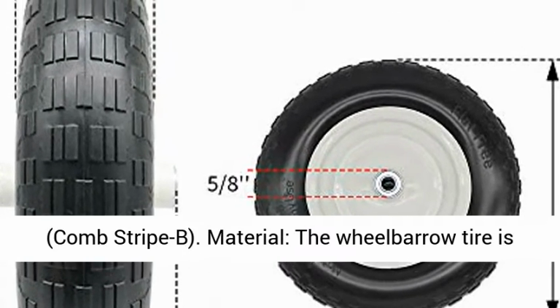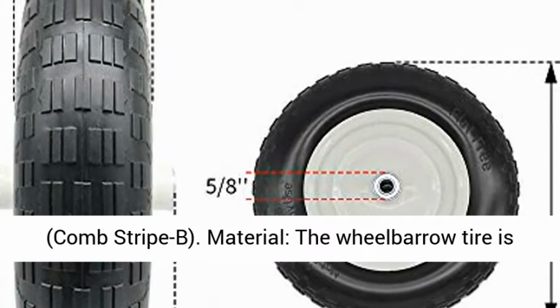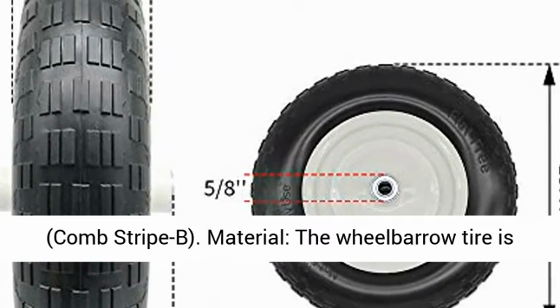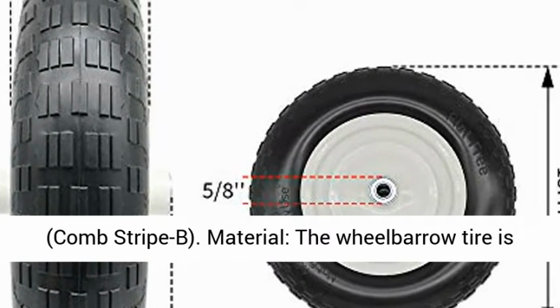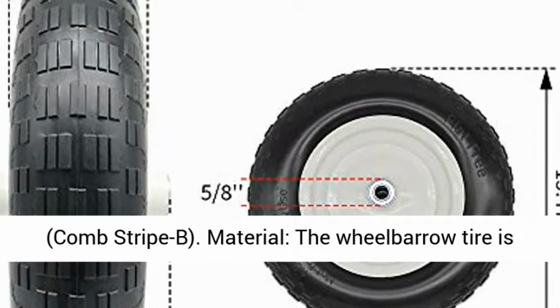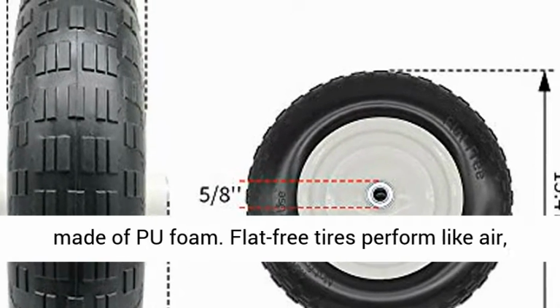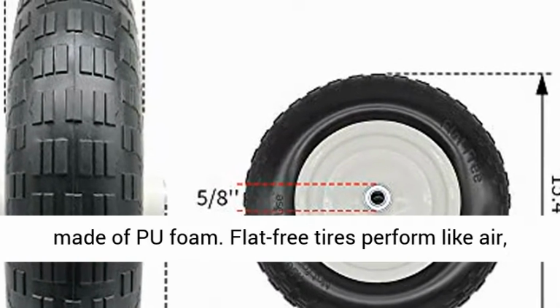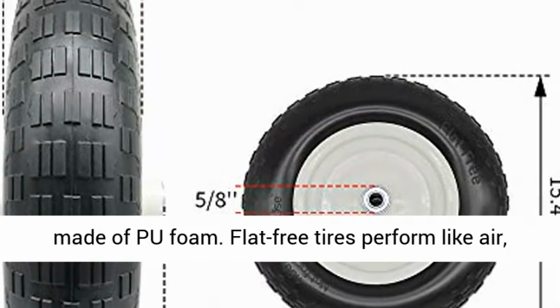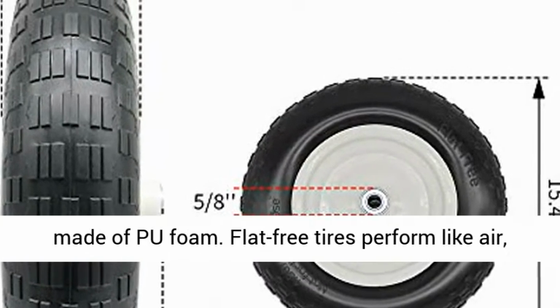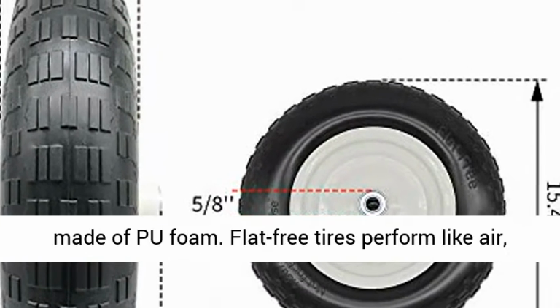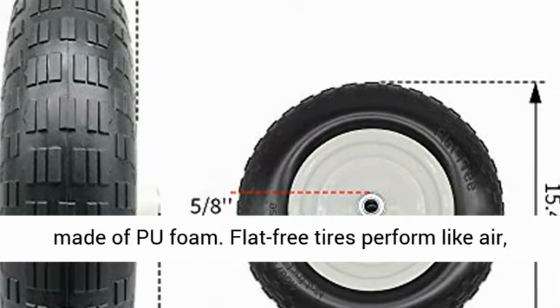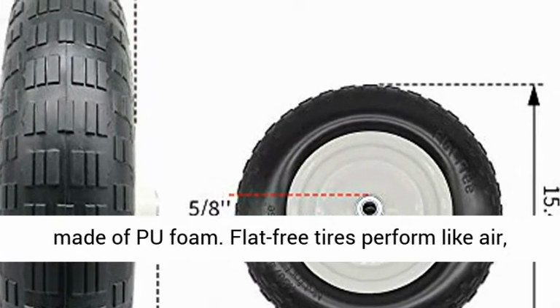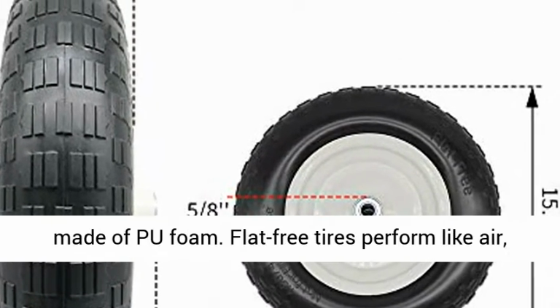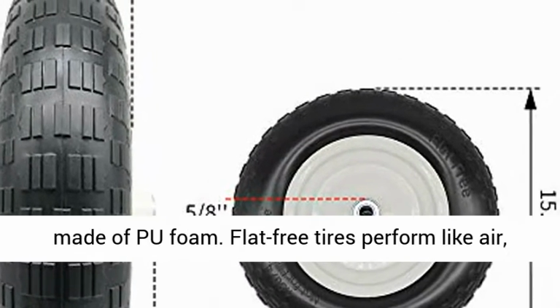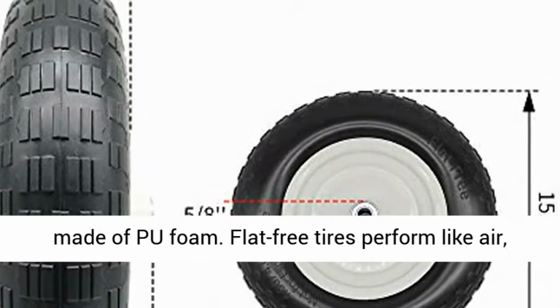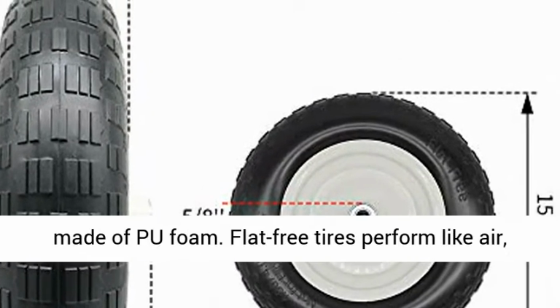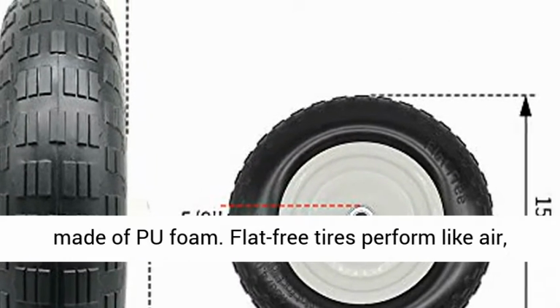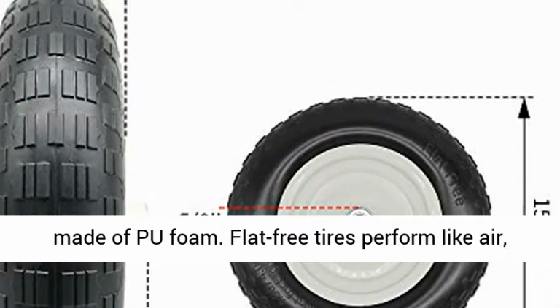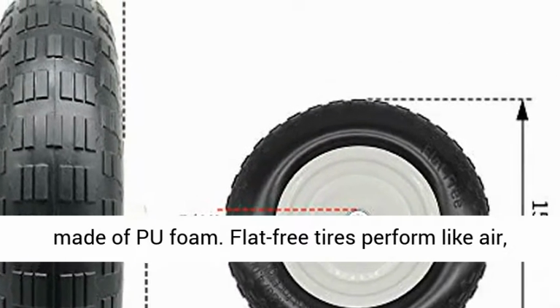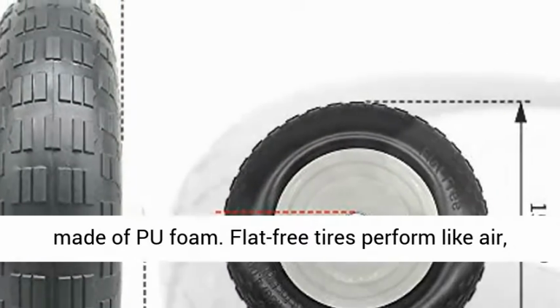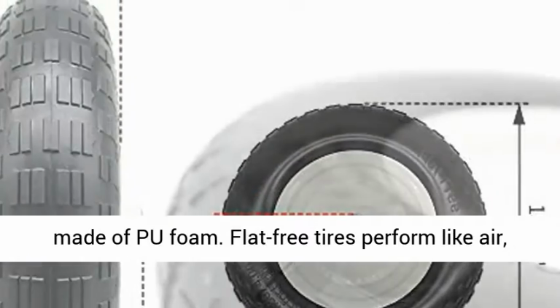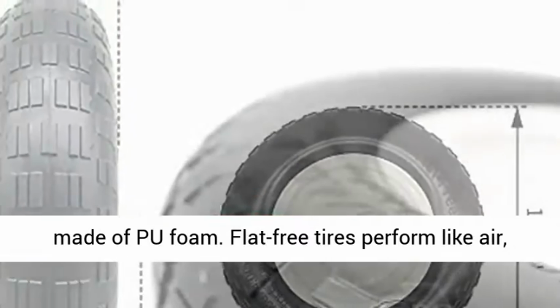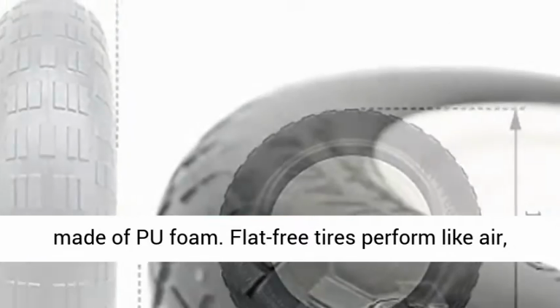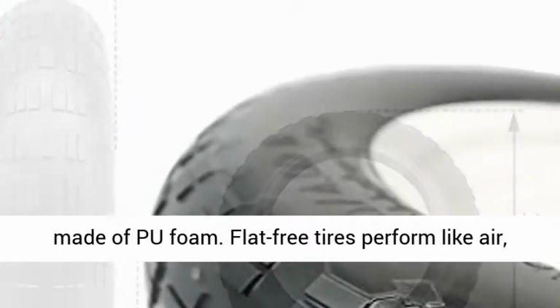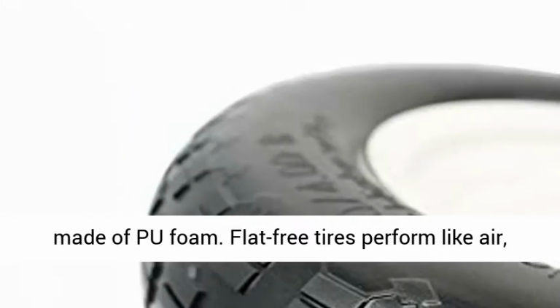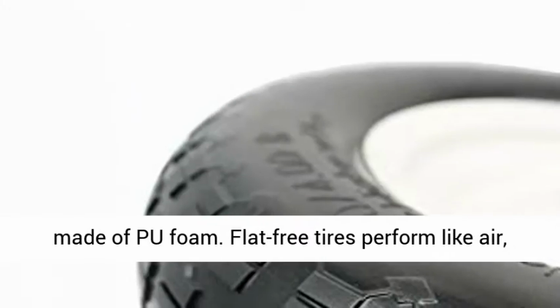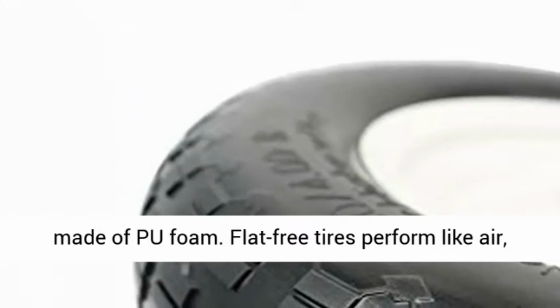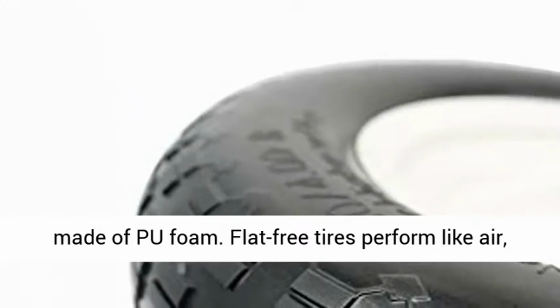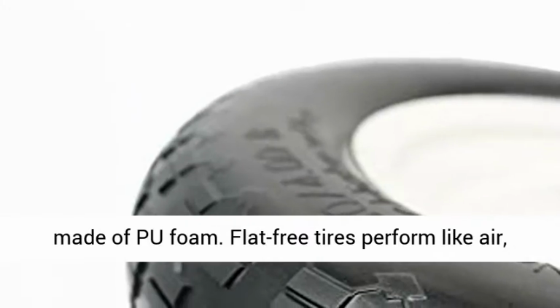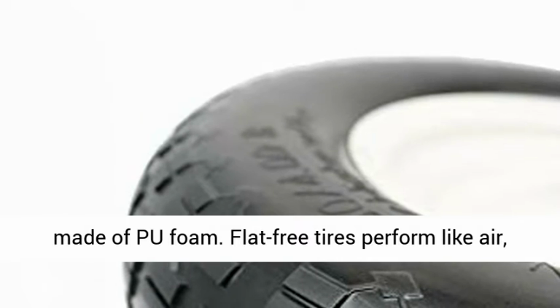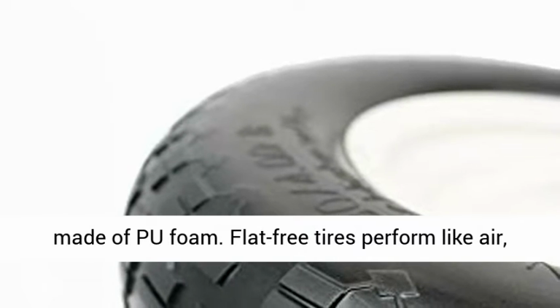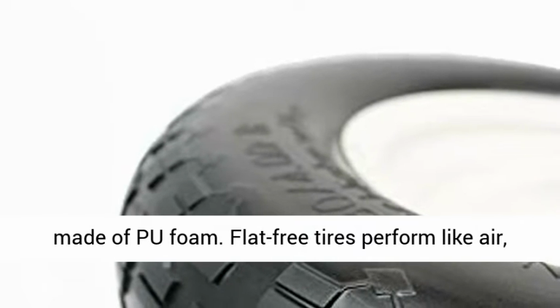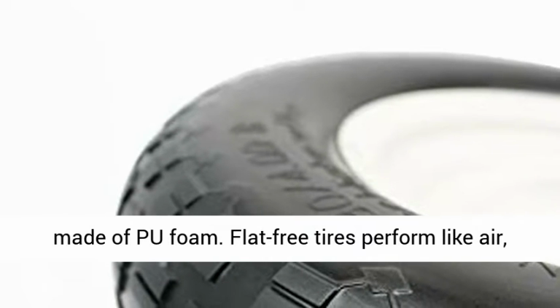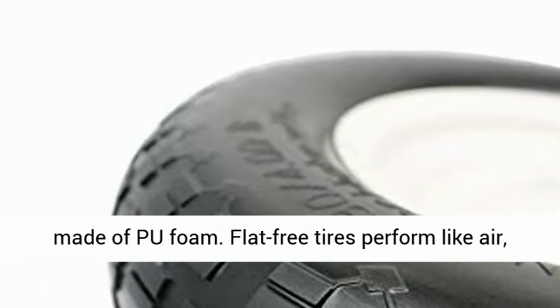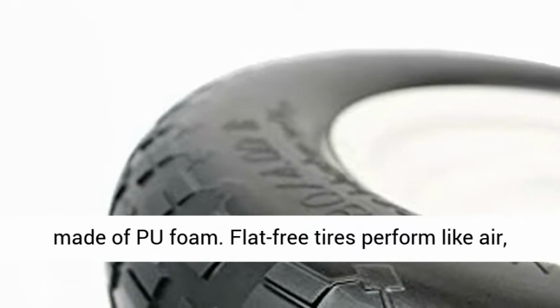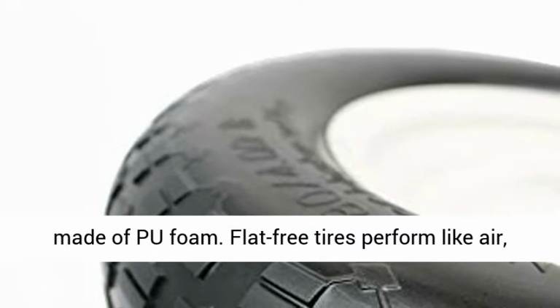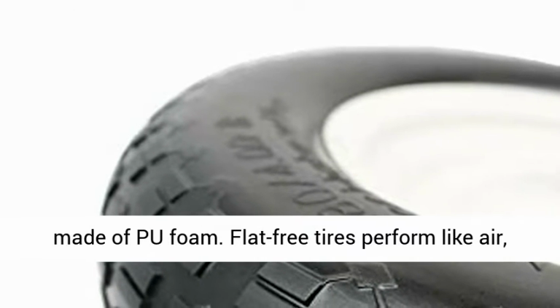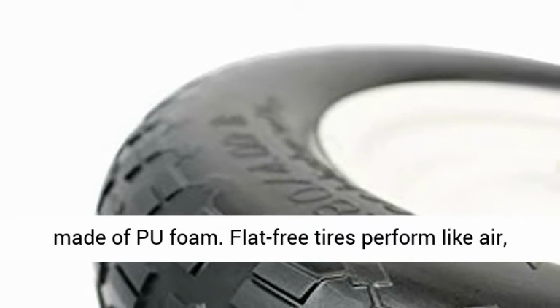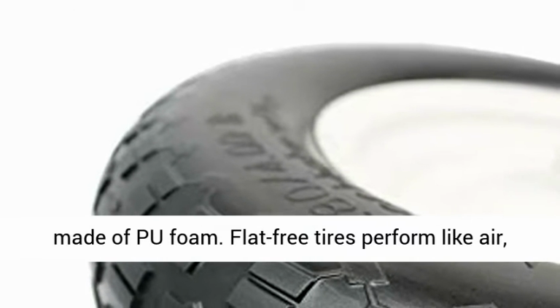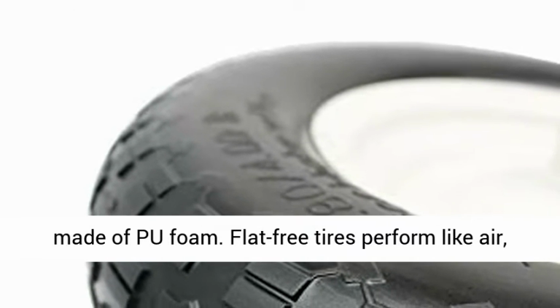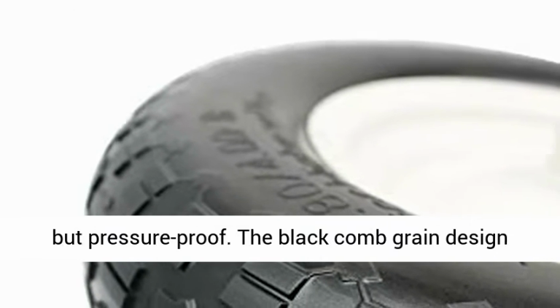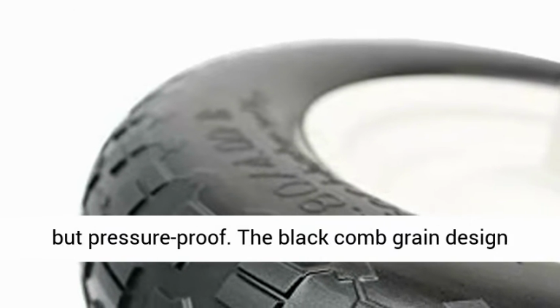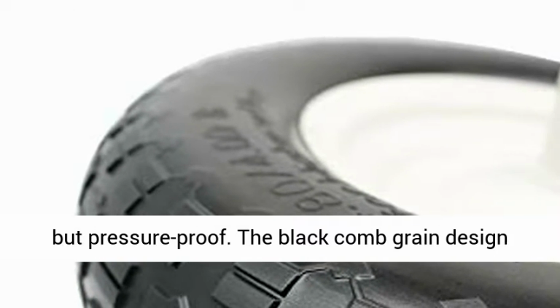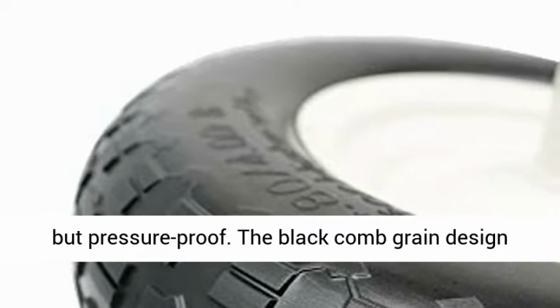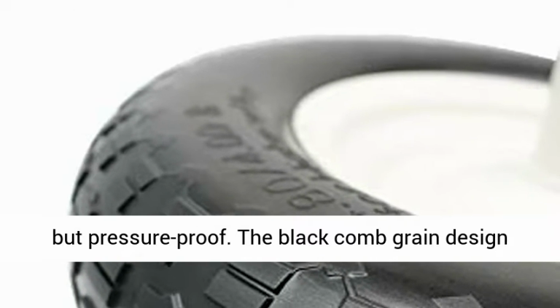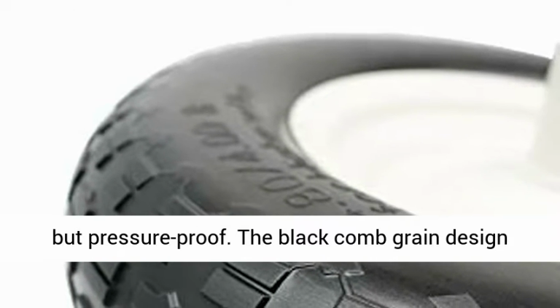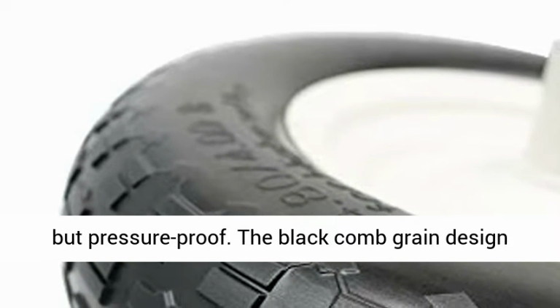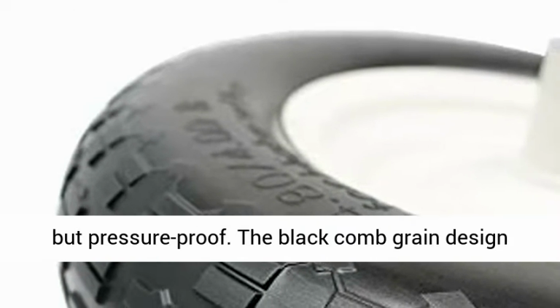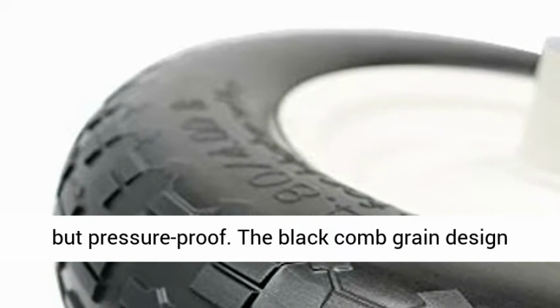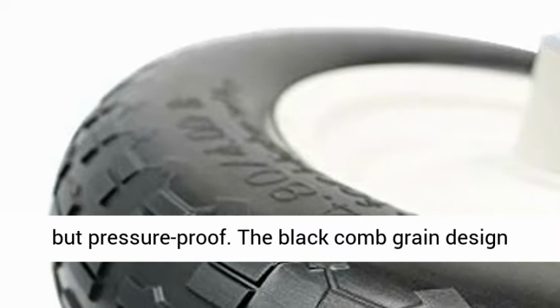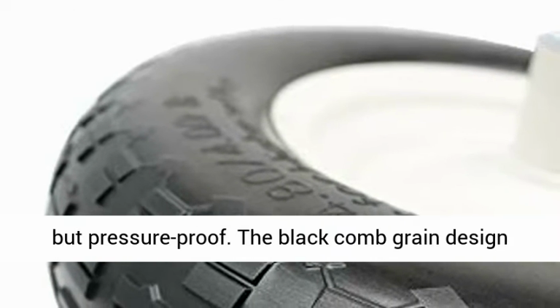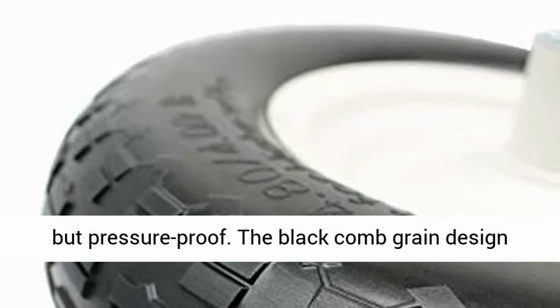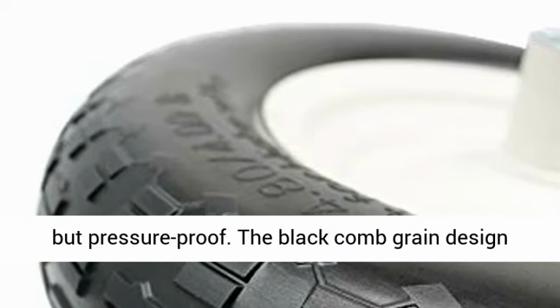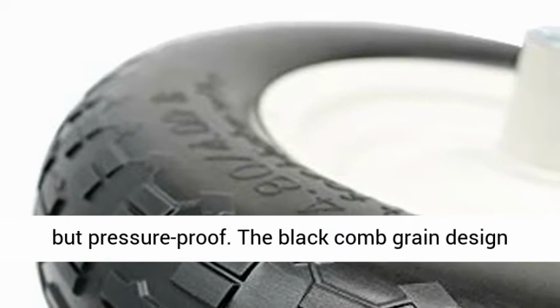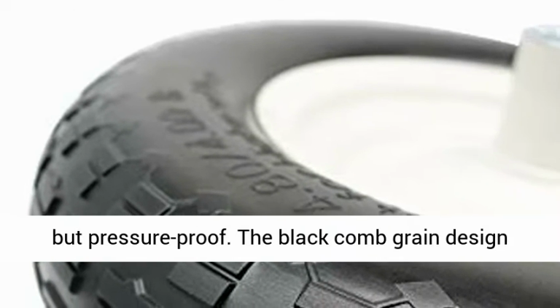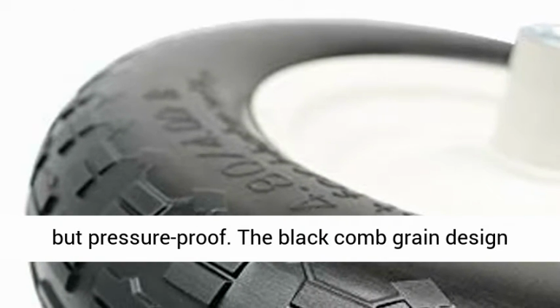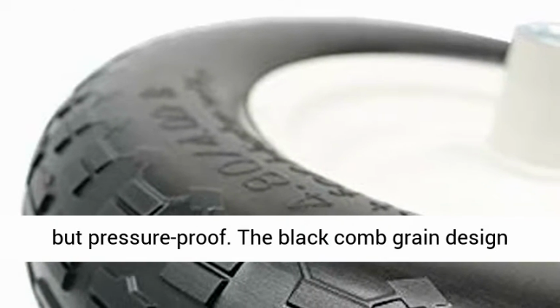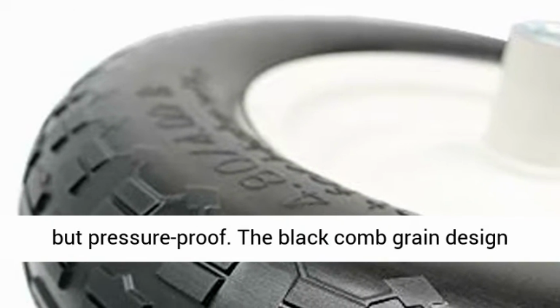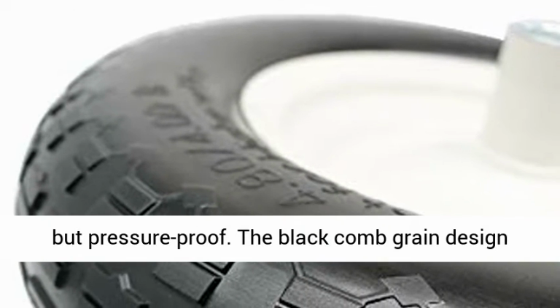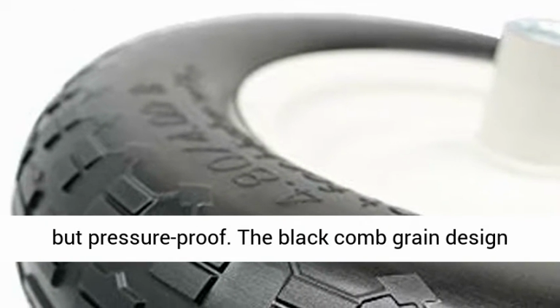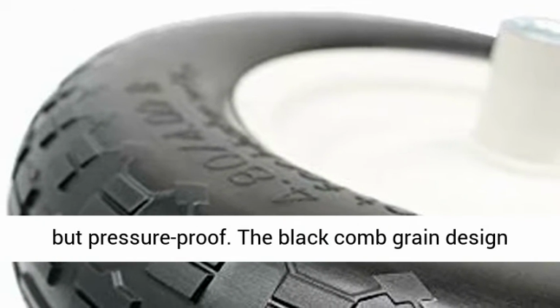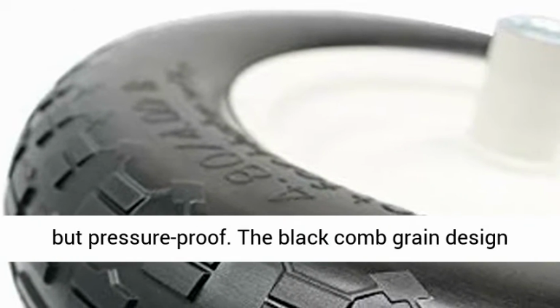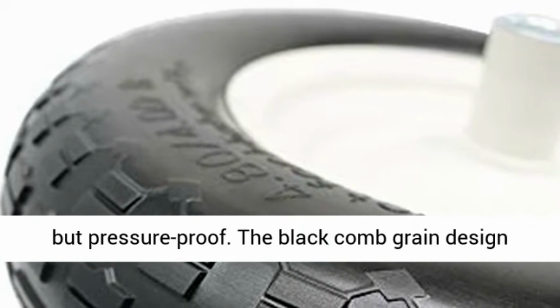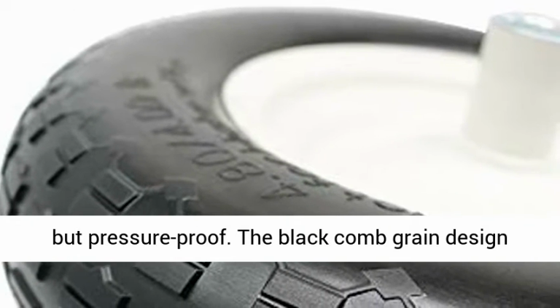Material: the wheelbarrow tire is made of proof foam. Flat-free tires perform like air, but pressure-proof.